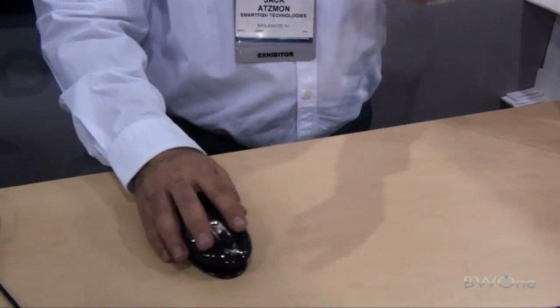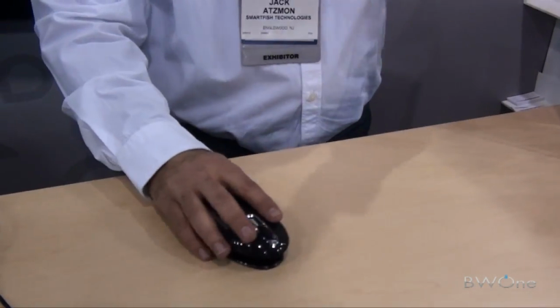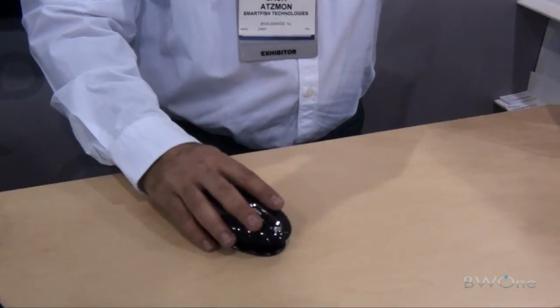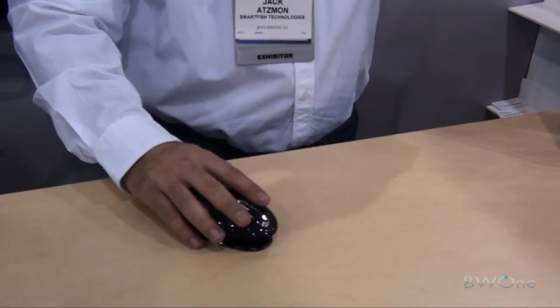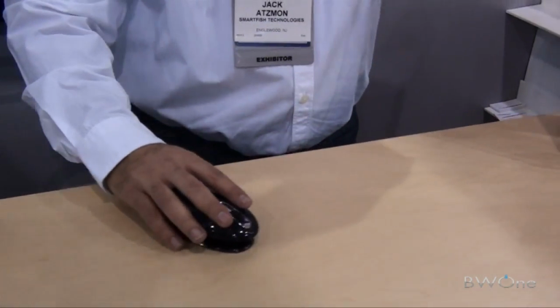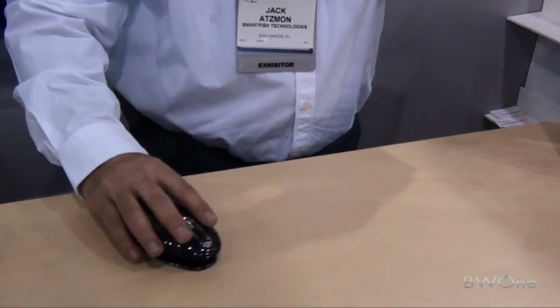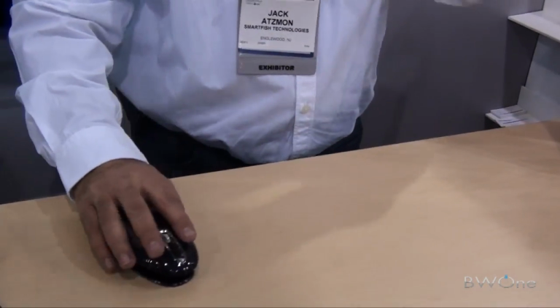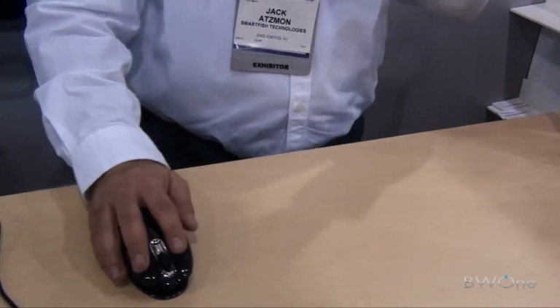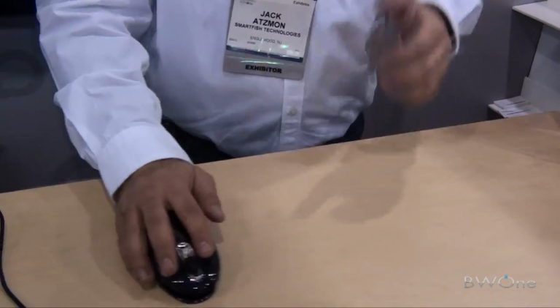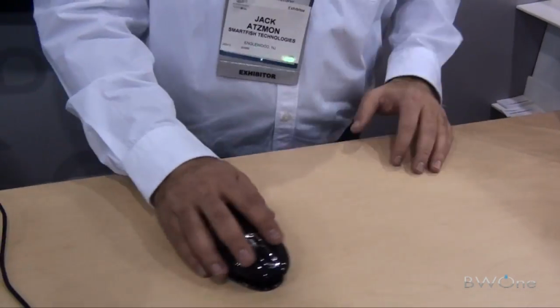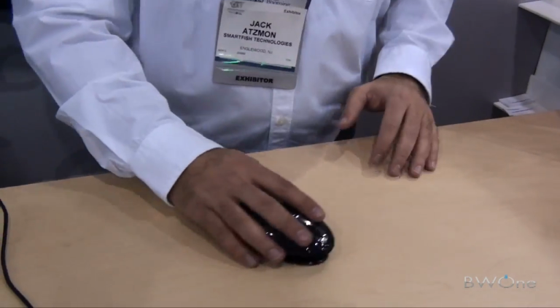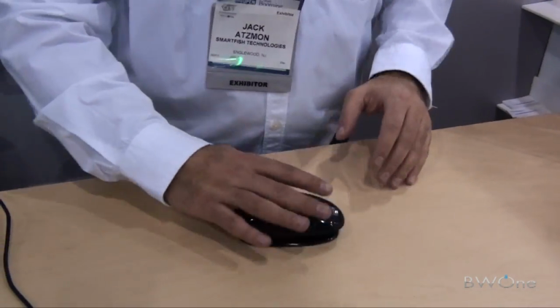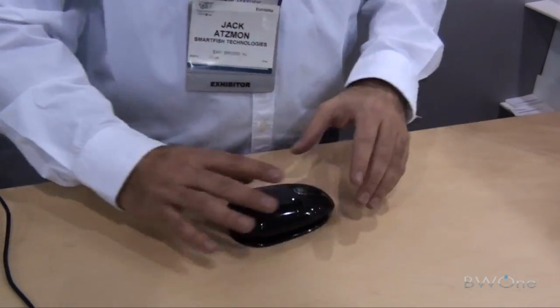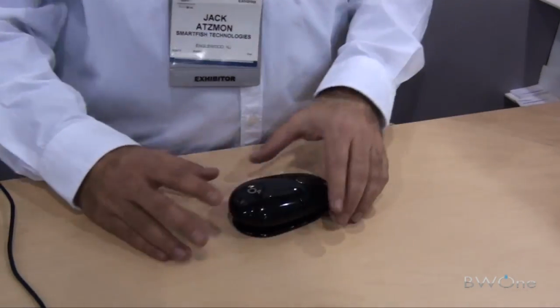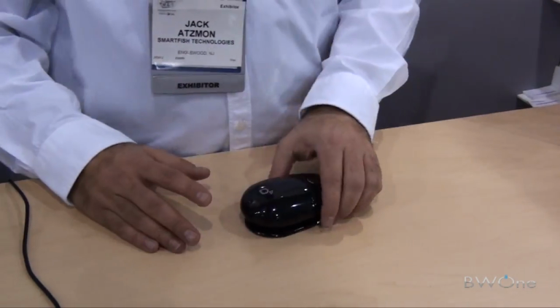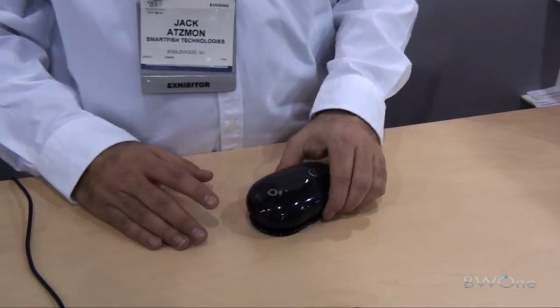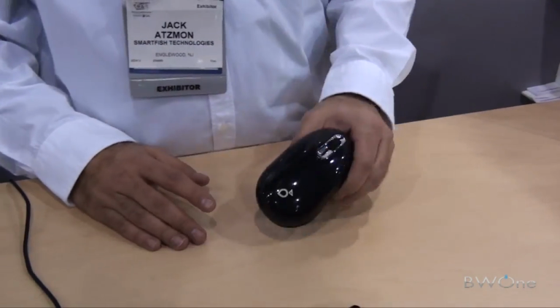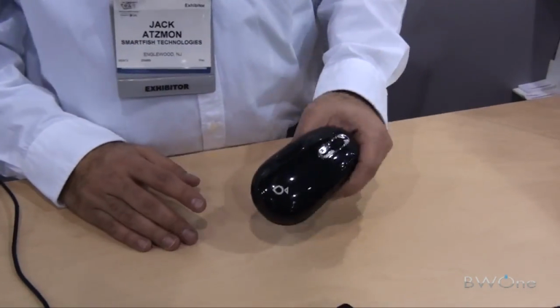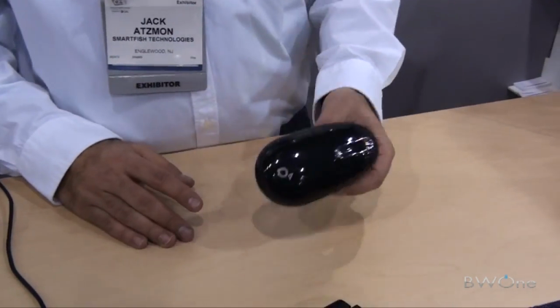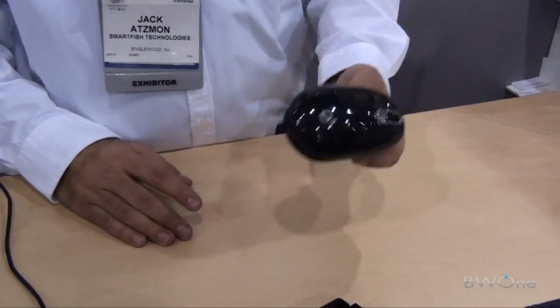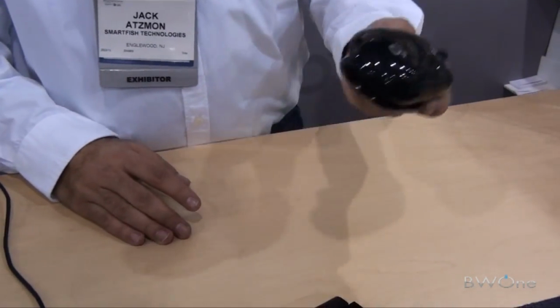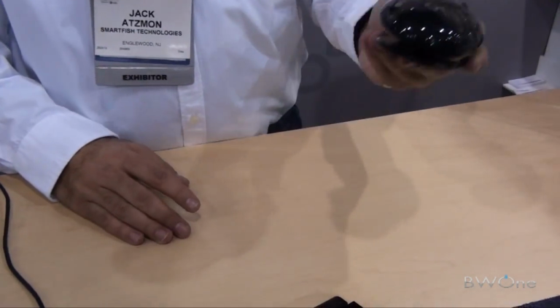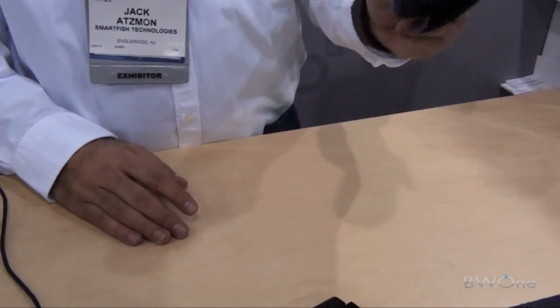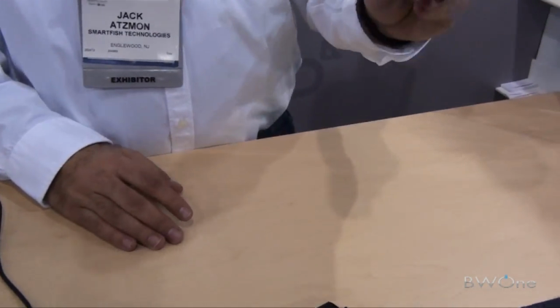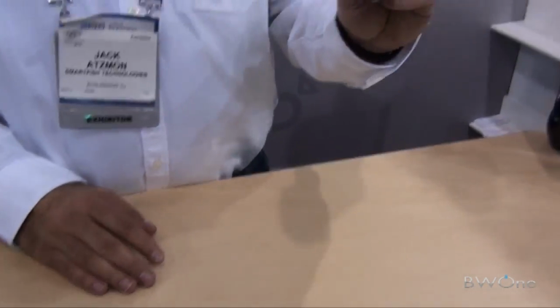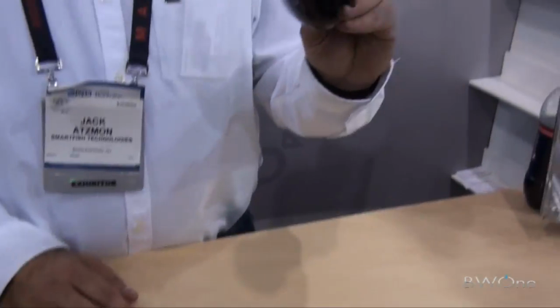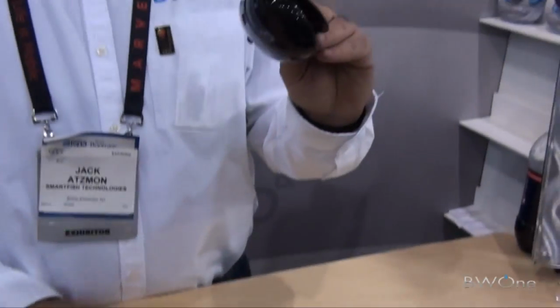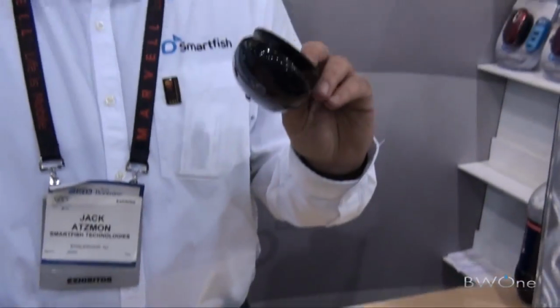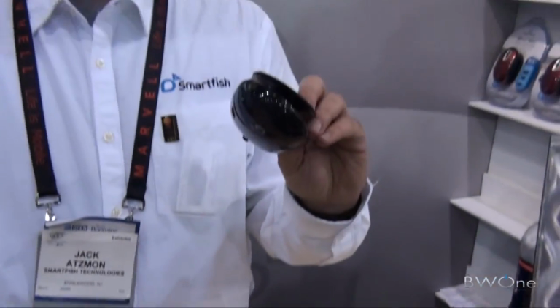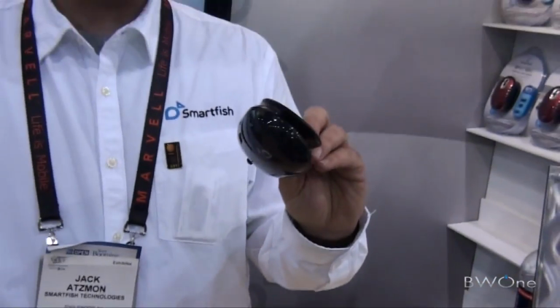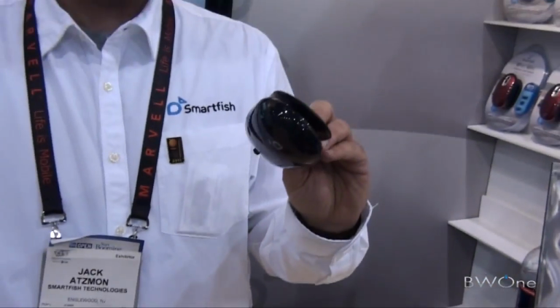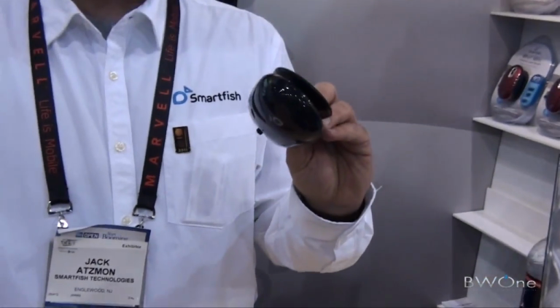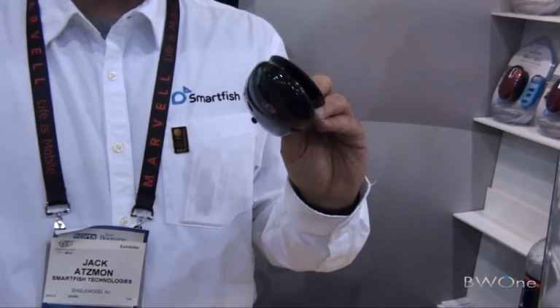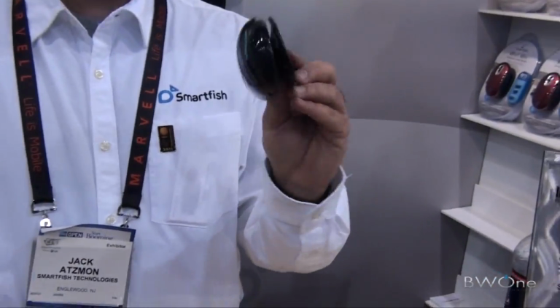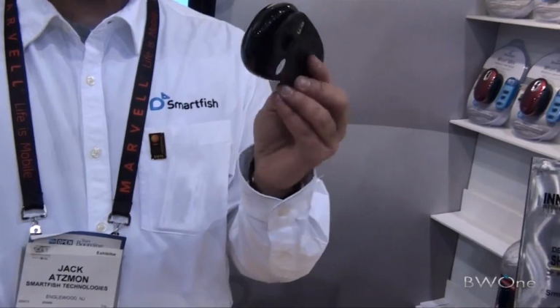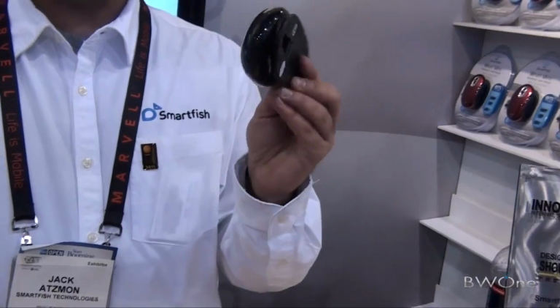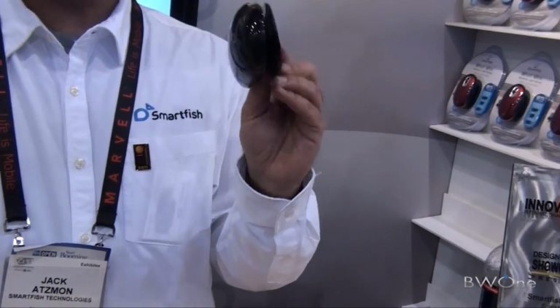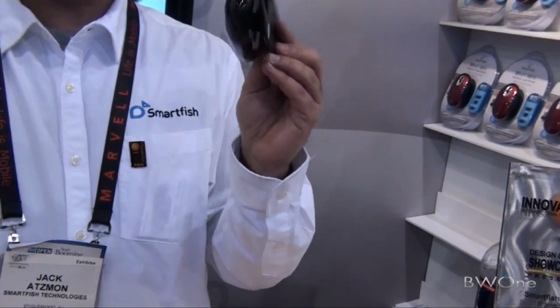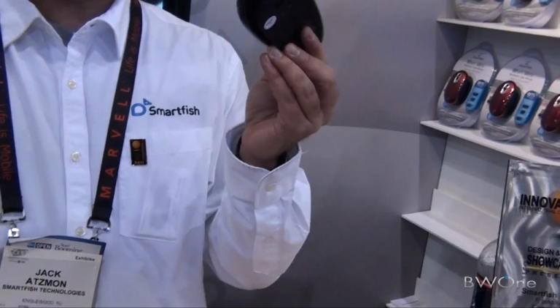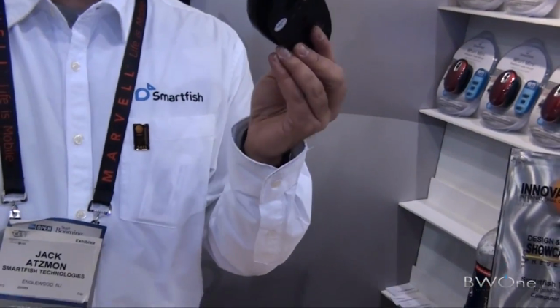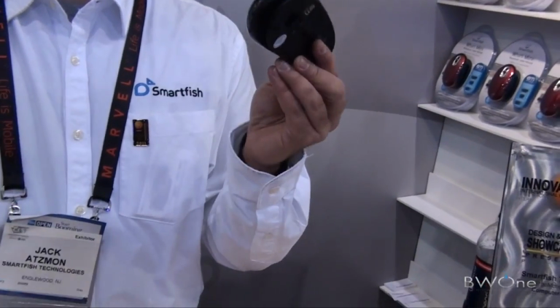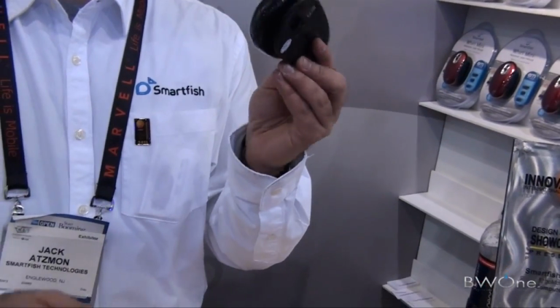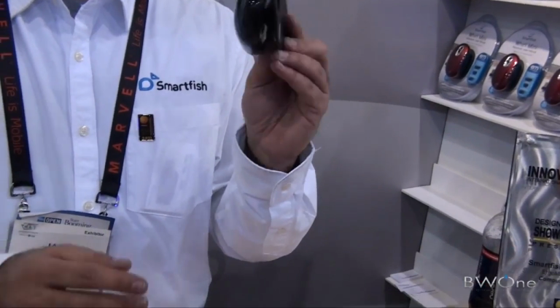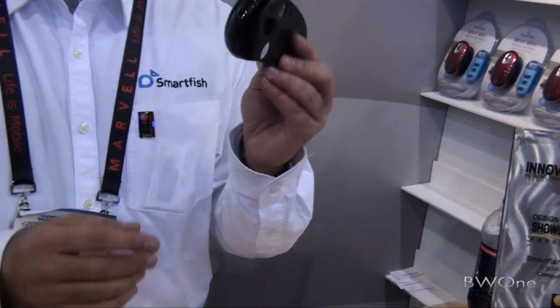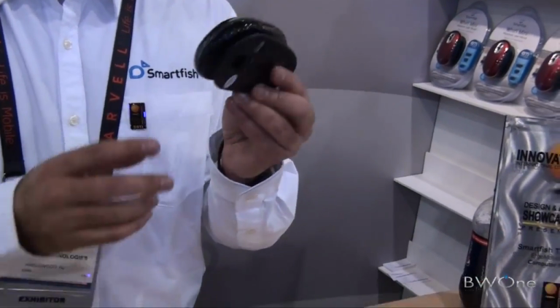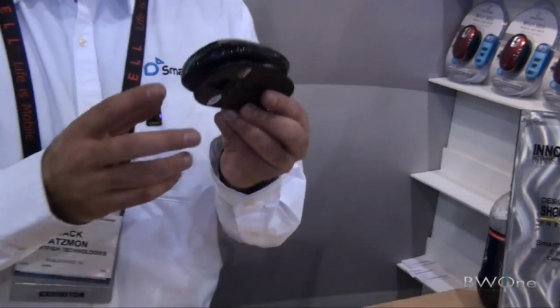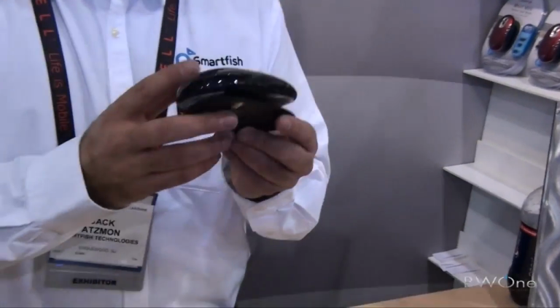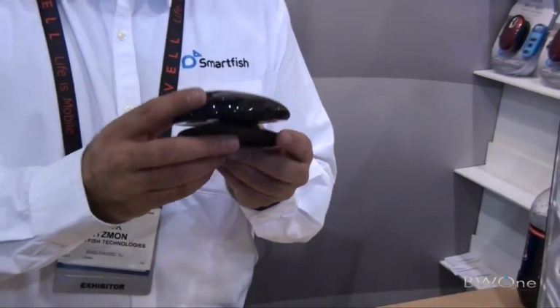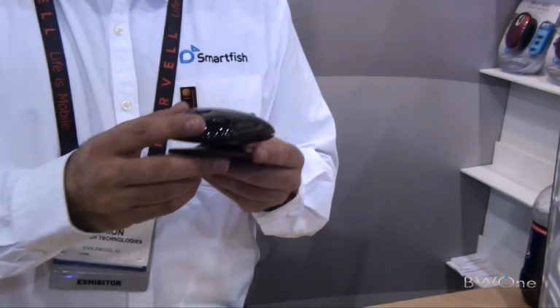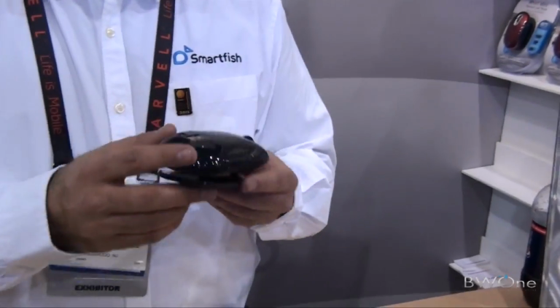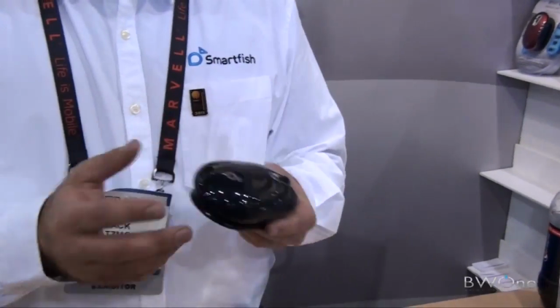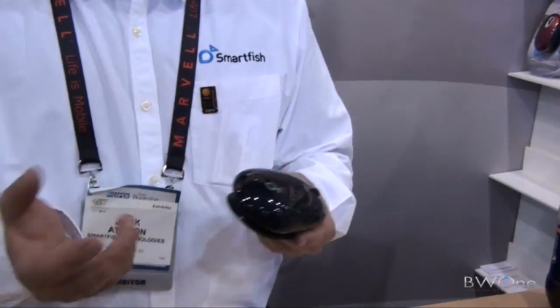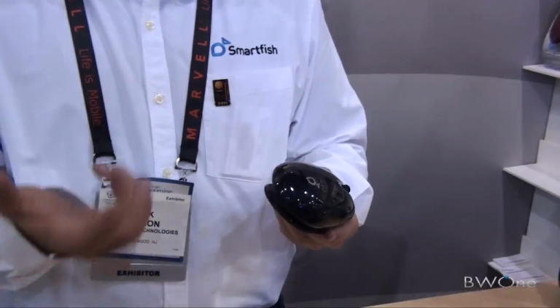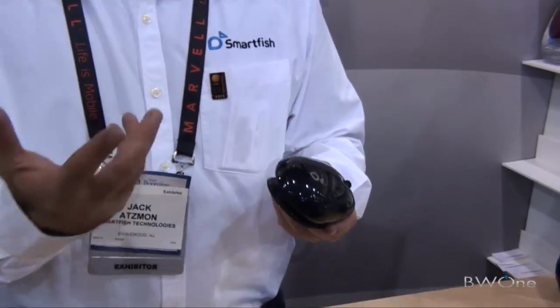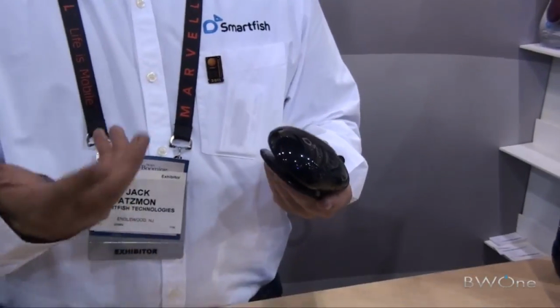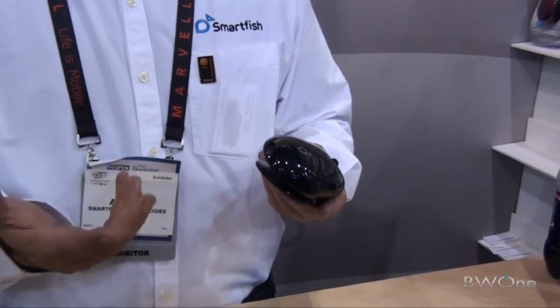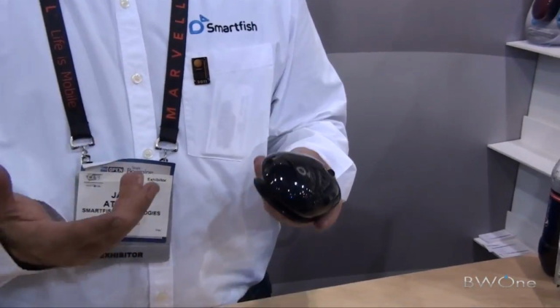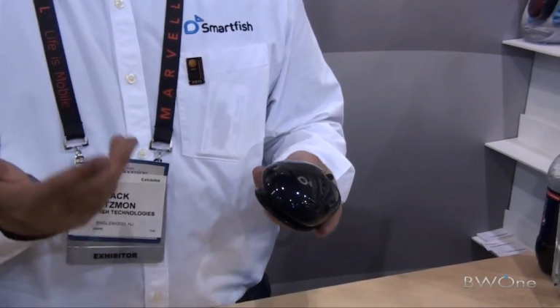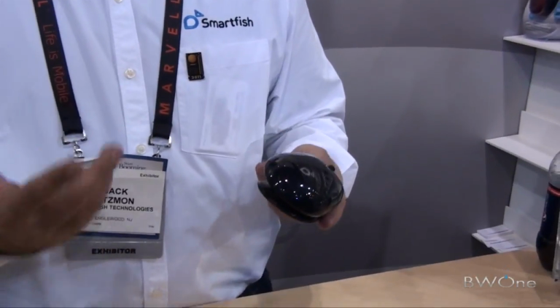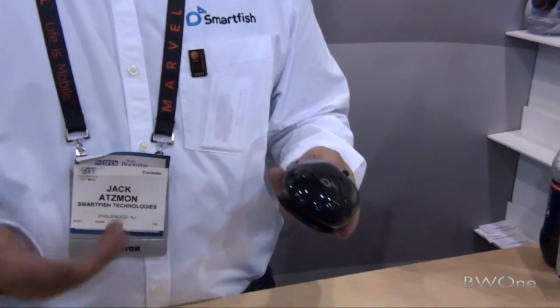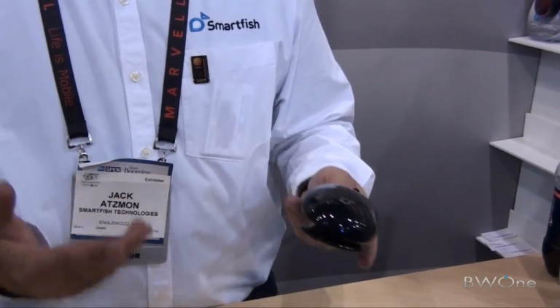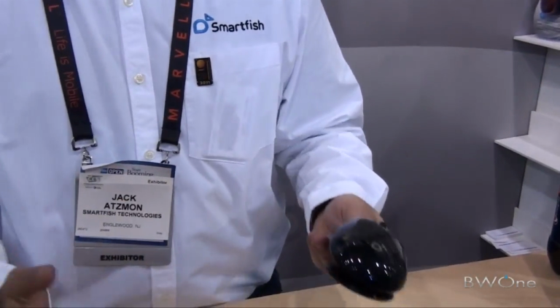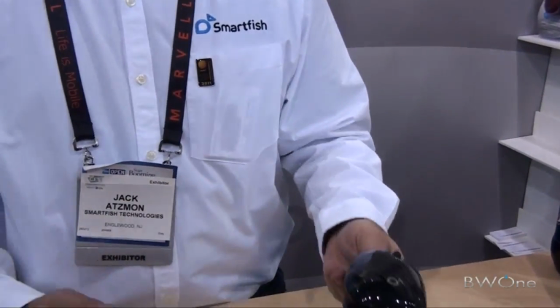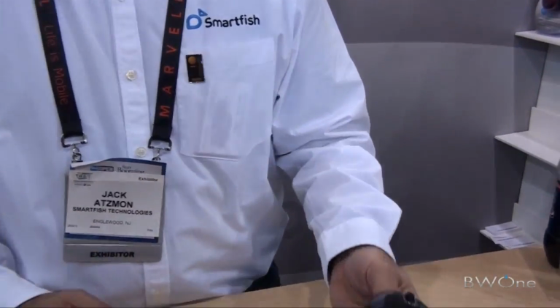It feels amazing. Some of the key designers at Call of Duty use these — they're programming with them because regular mice are so uncomfortable.